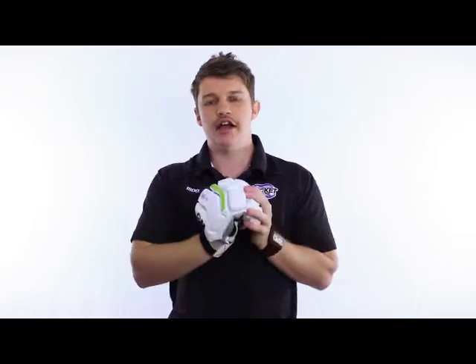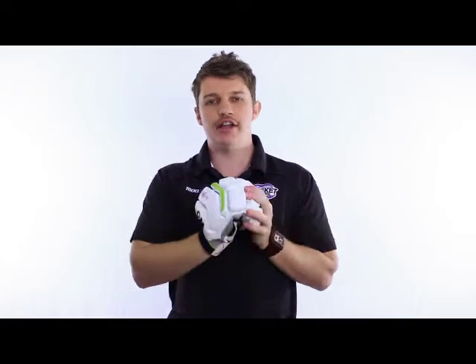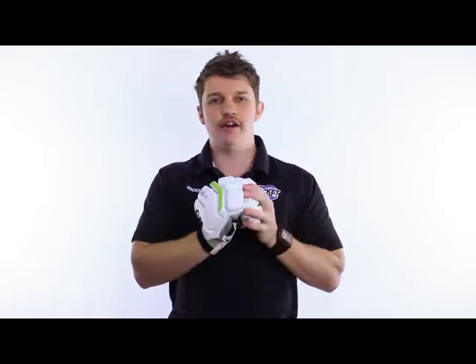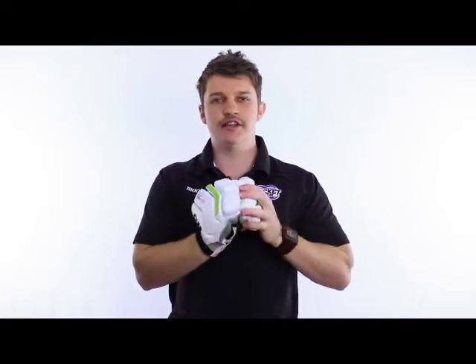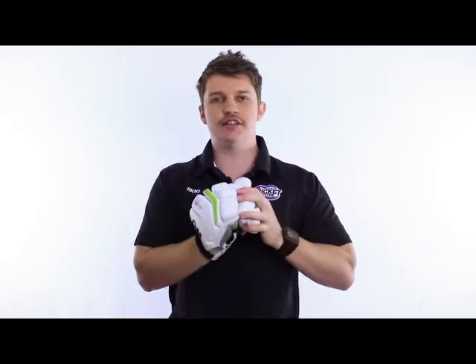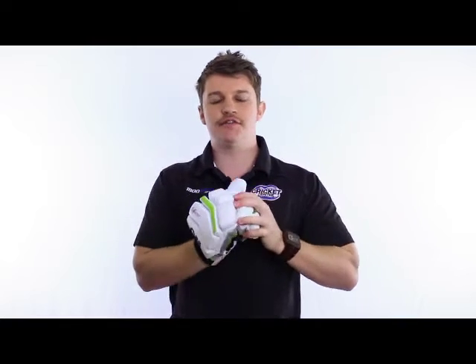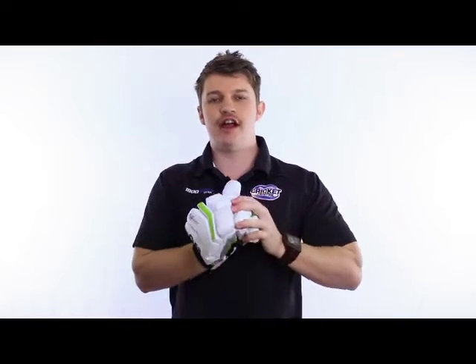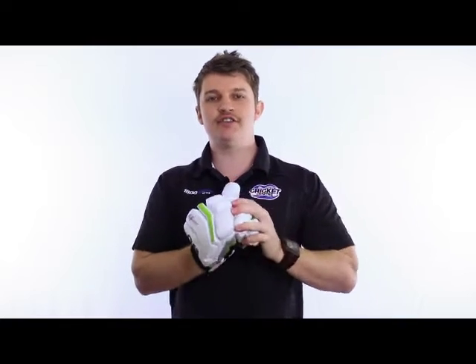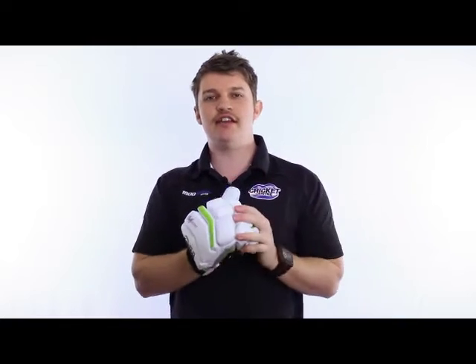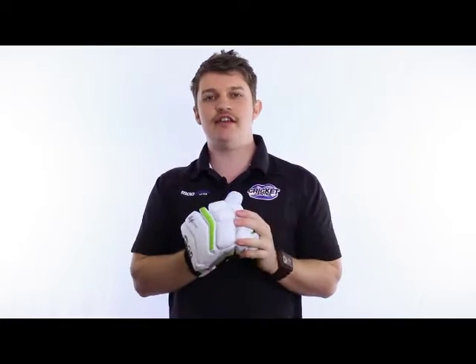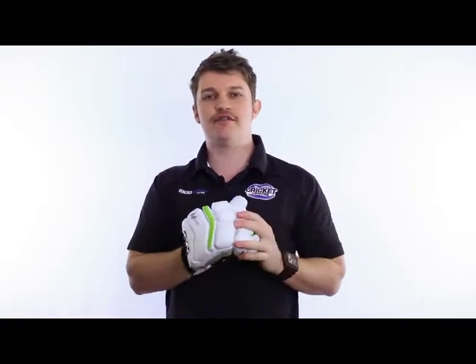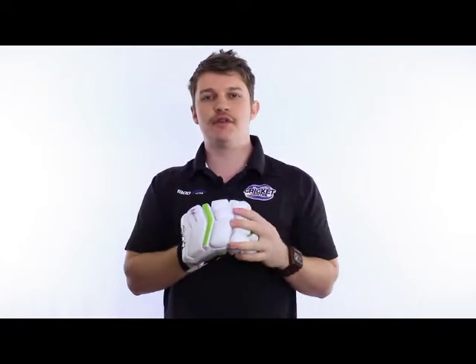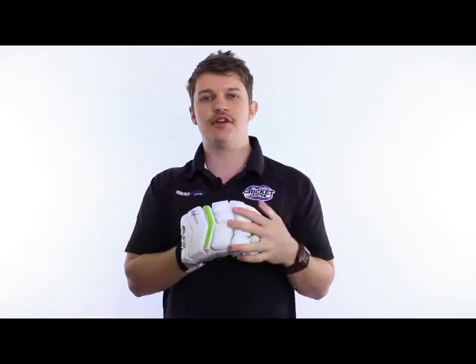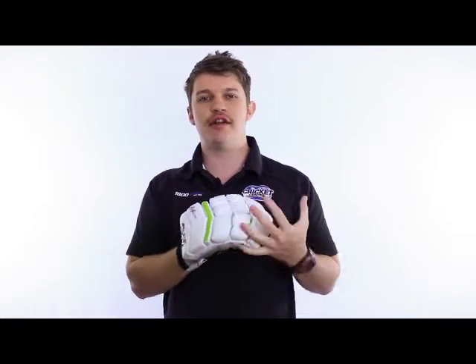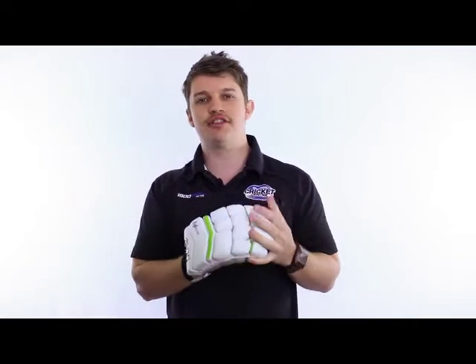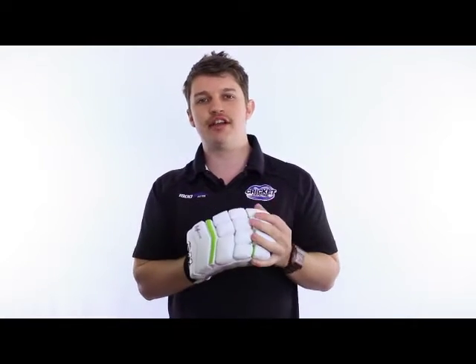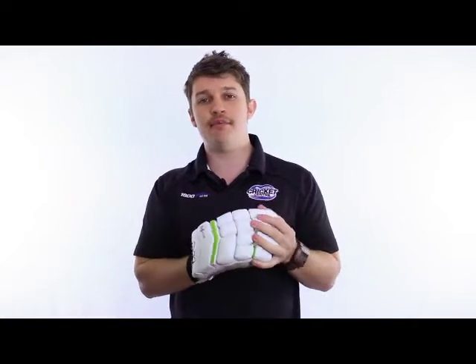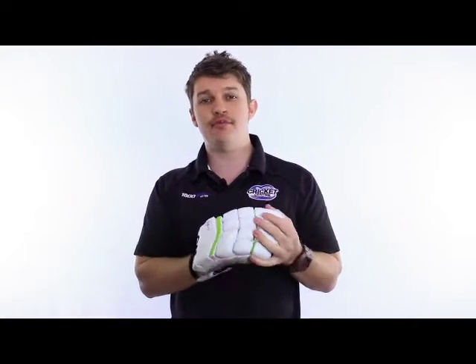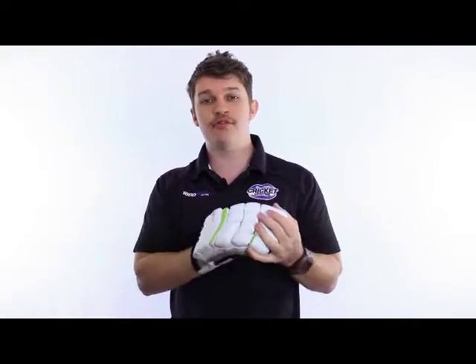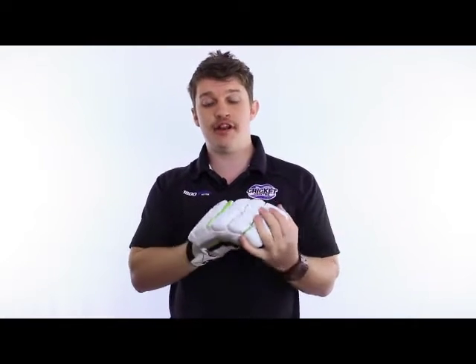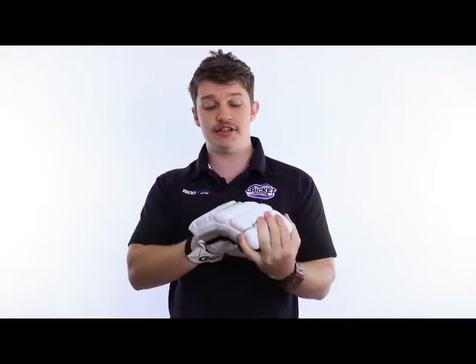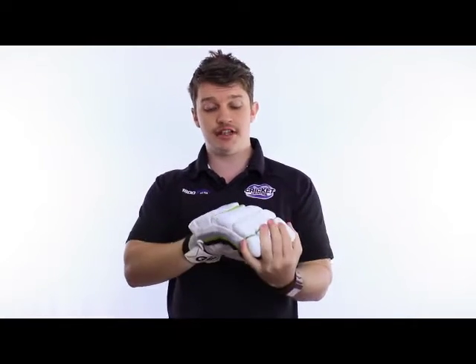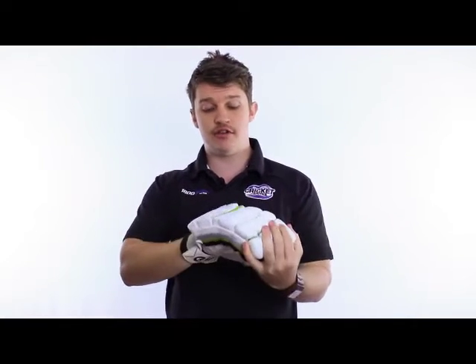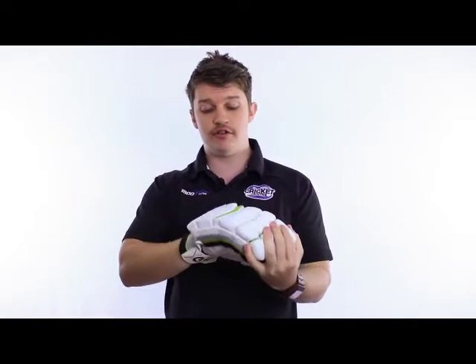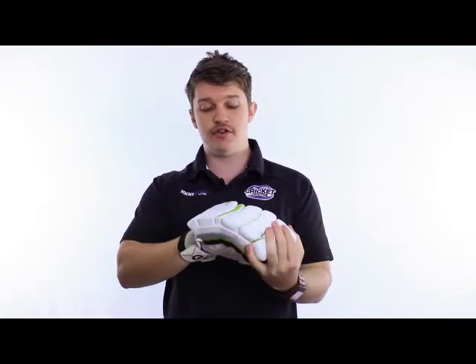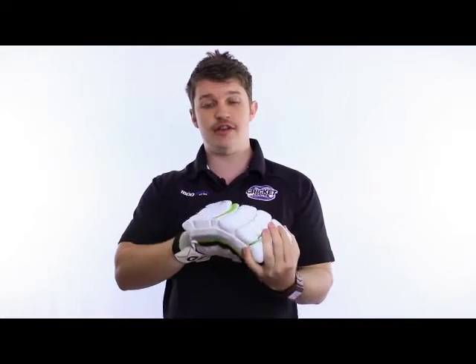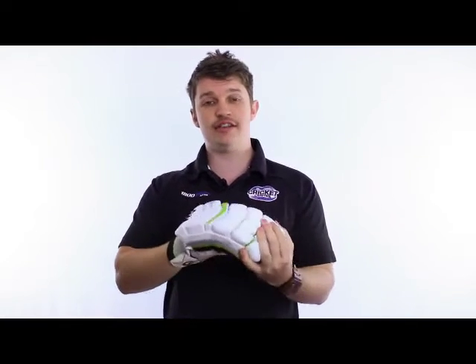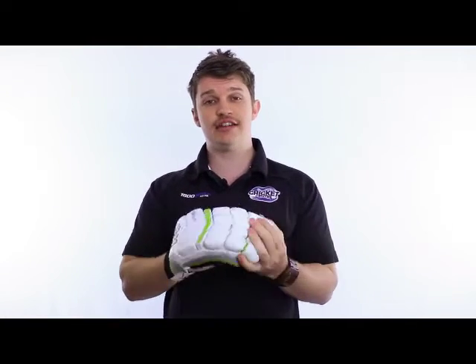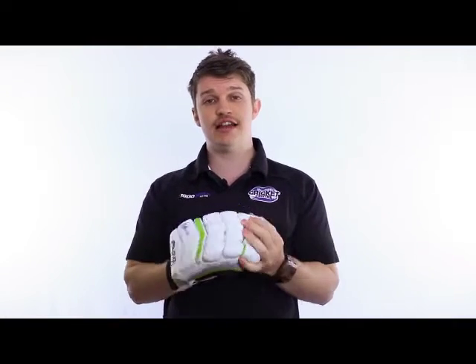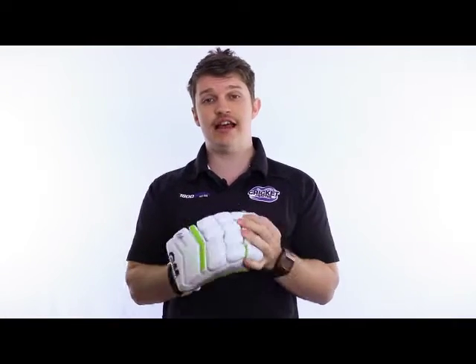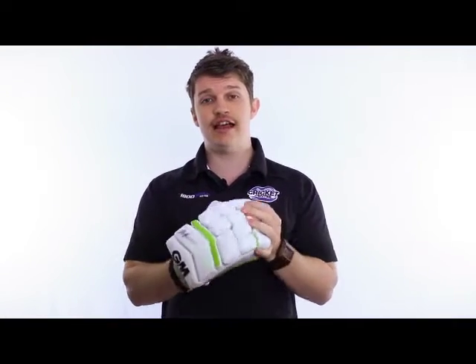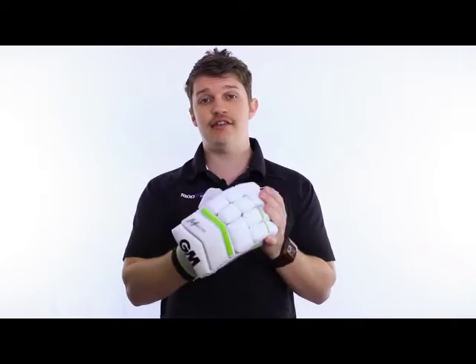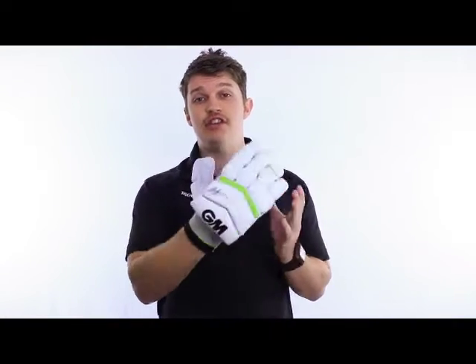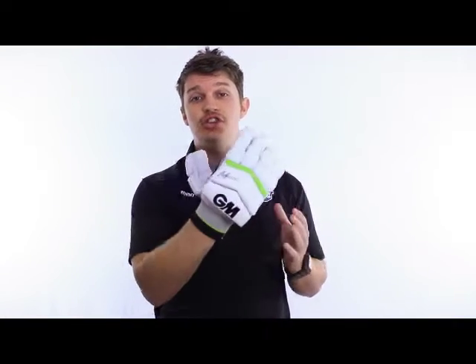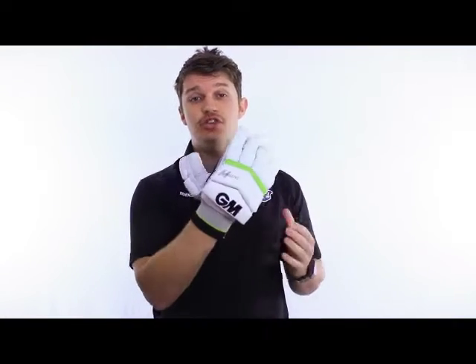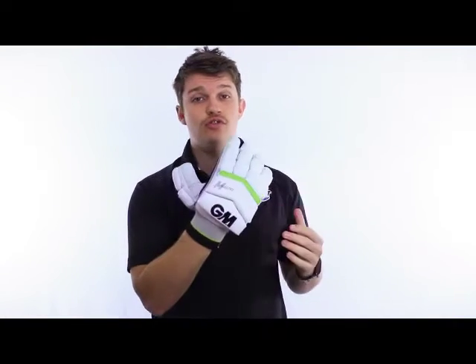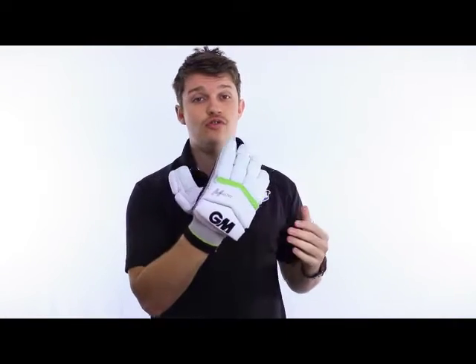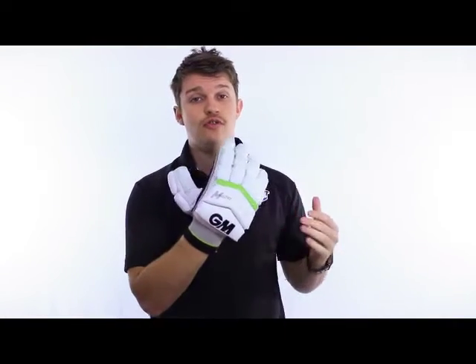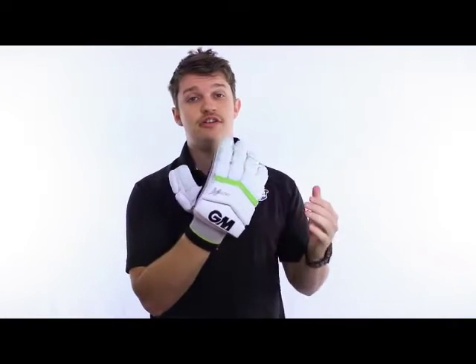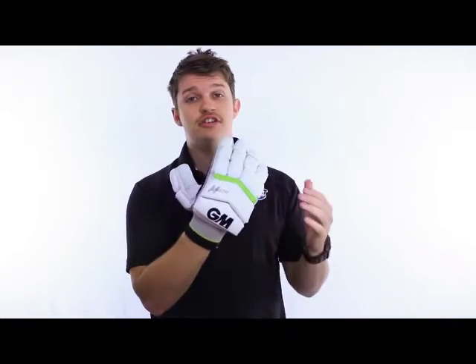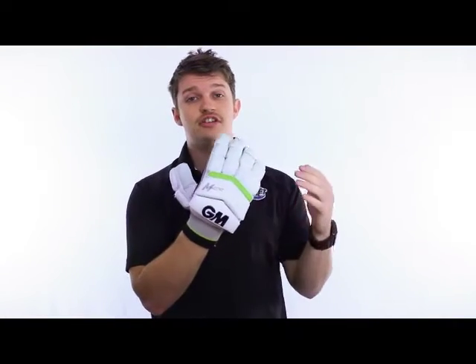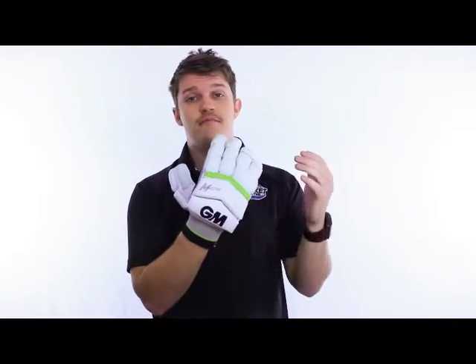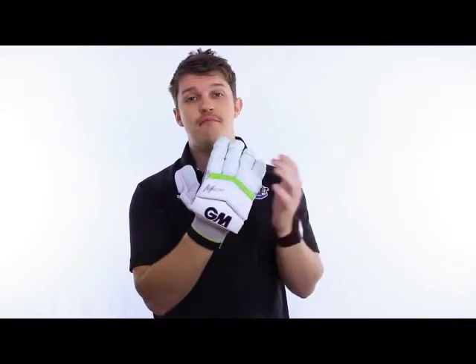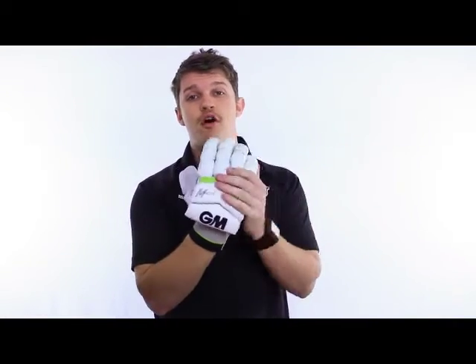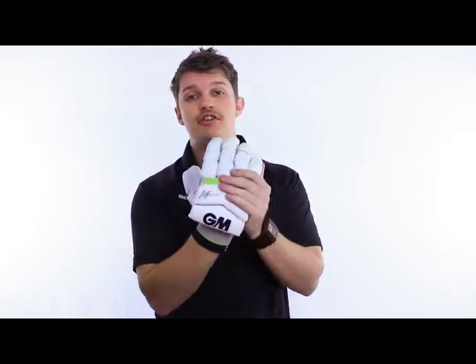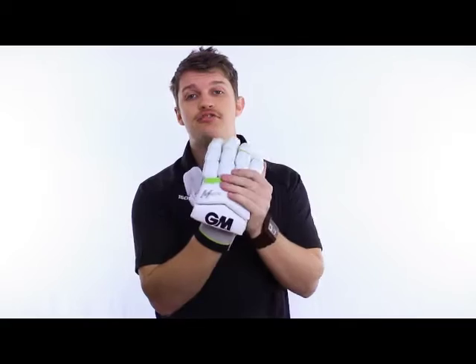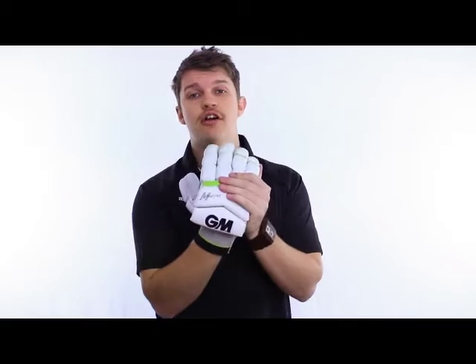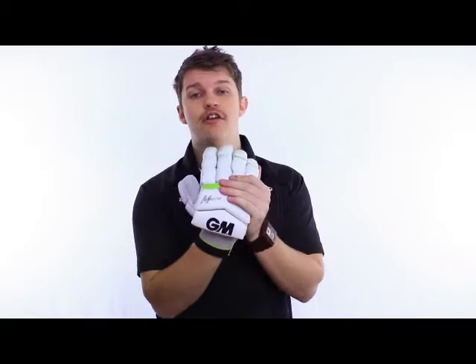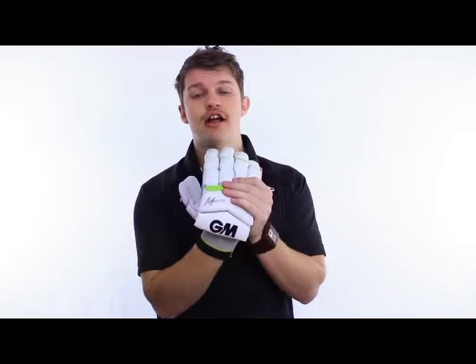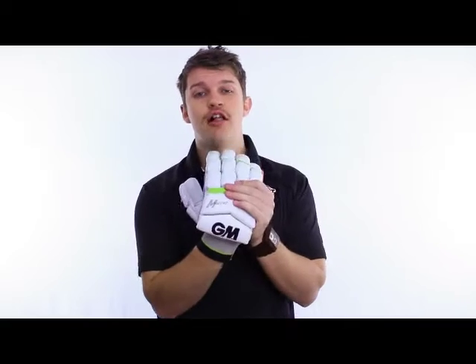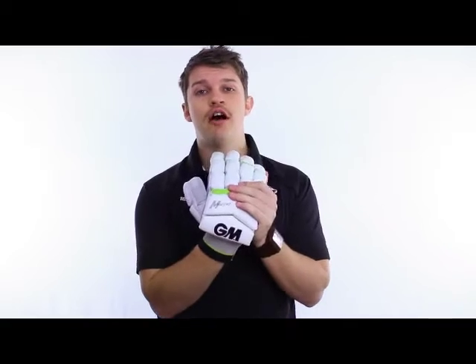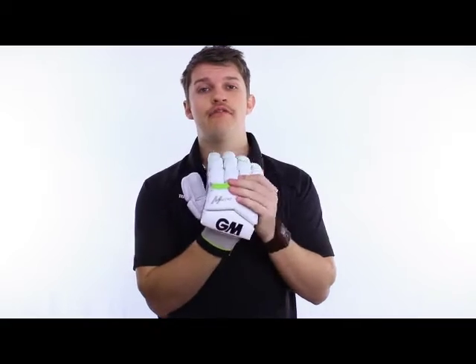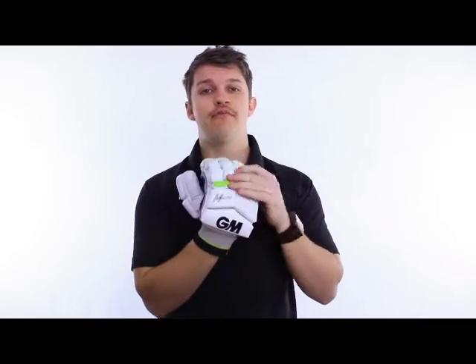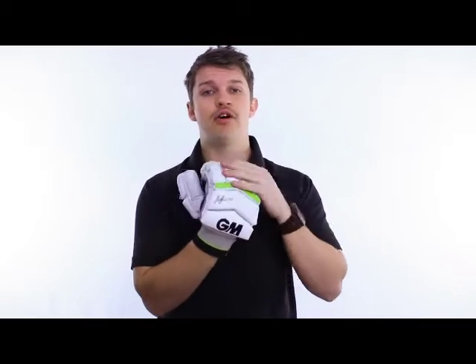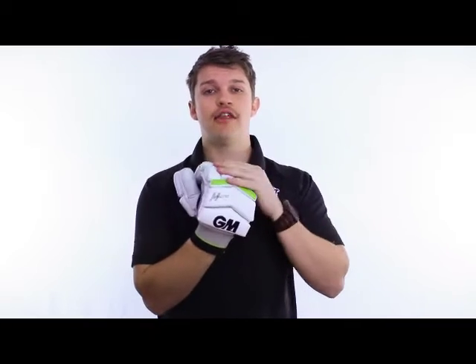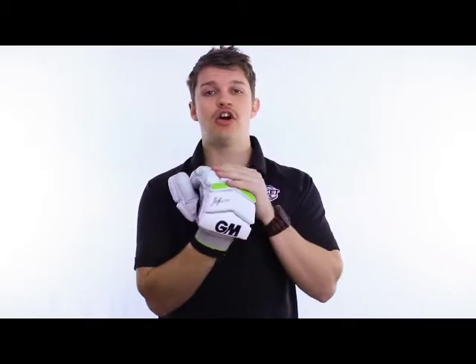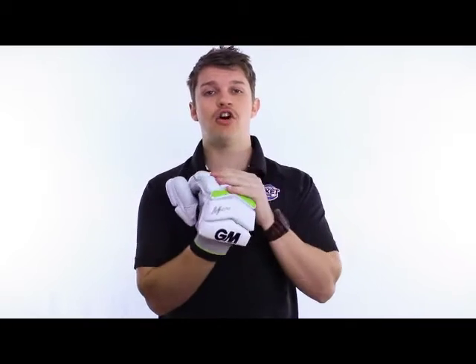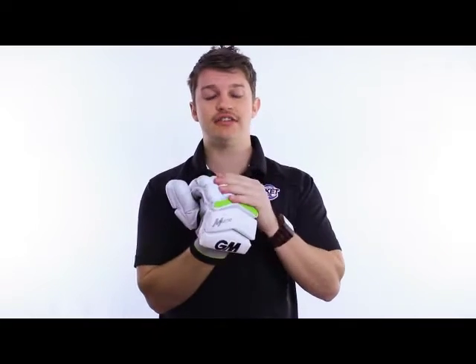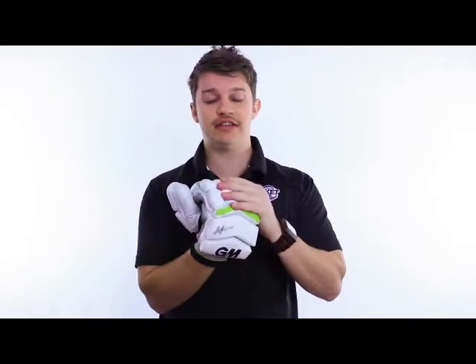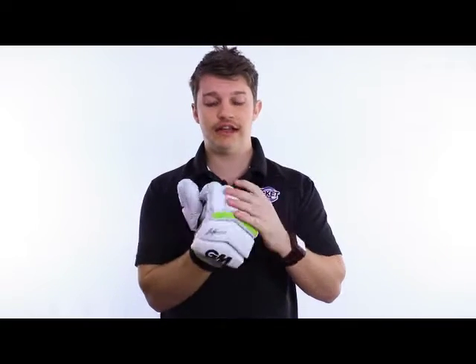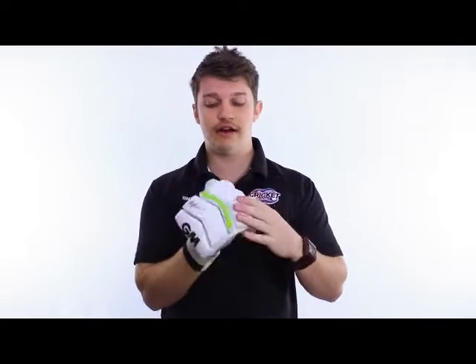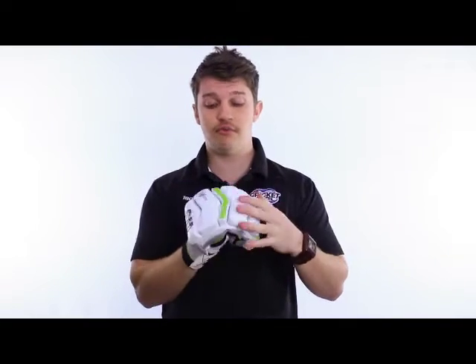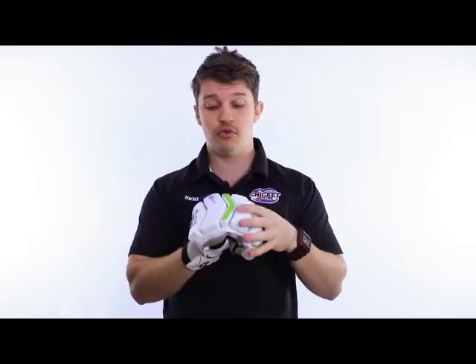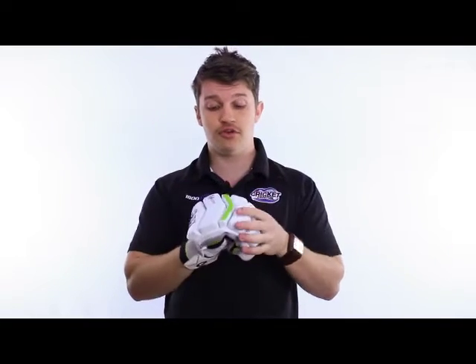Hey guys, it's Fraser here from the Gregg Chapel Cricket Centre reviewing today the new edition Maestro glove by the guys at Gun & More.